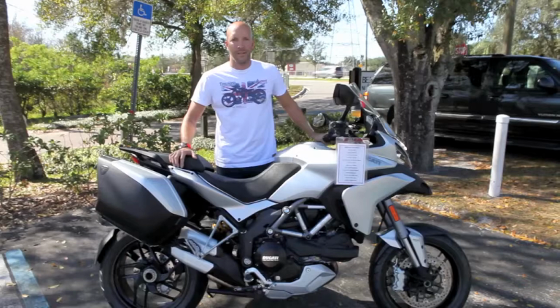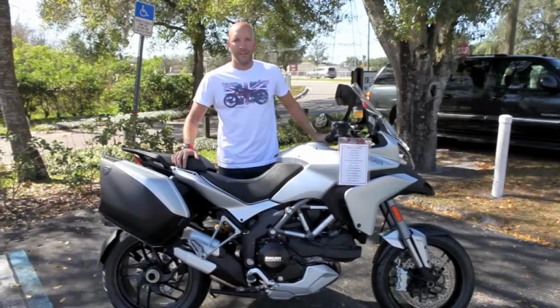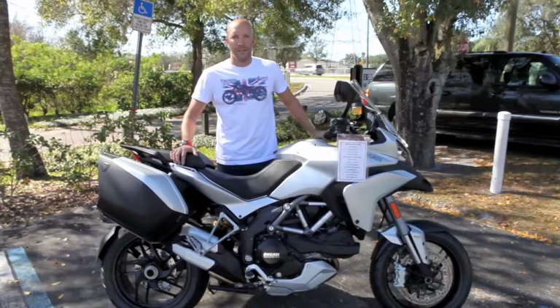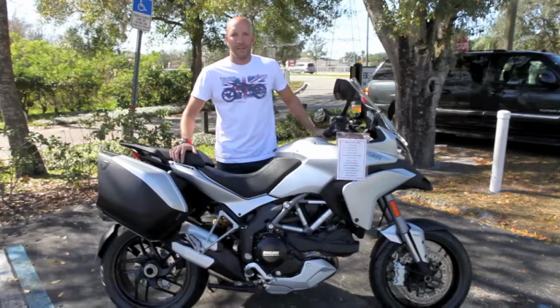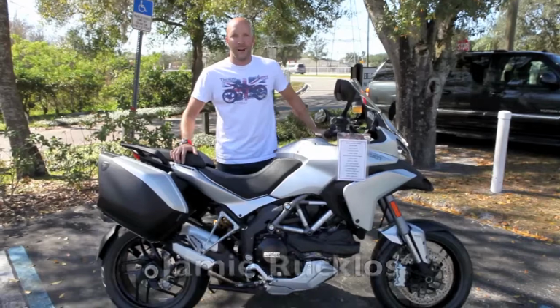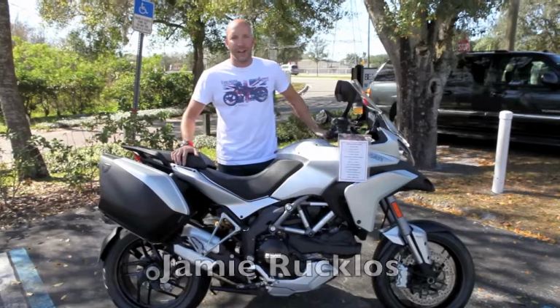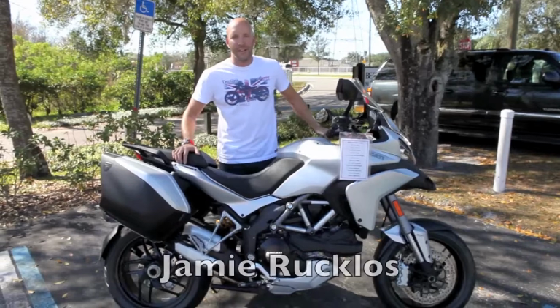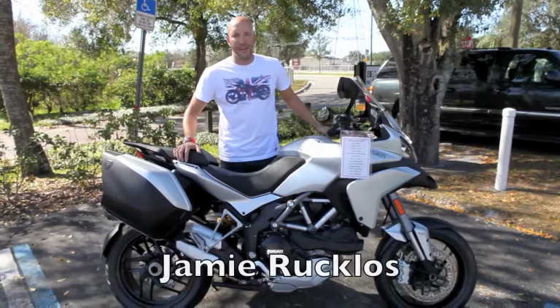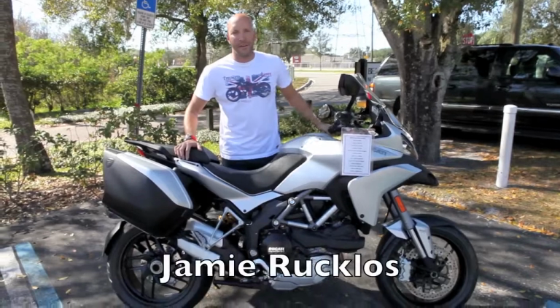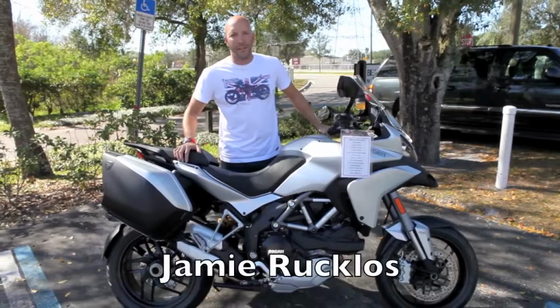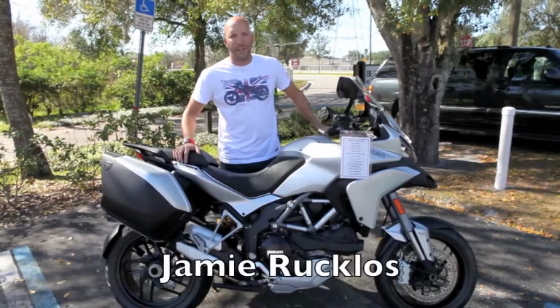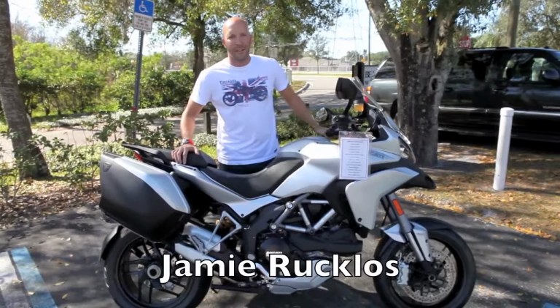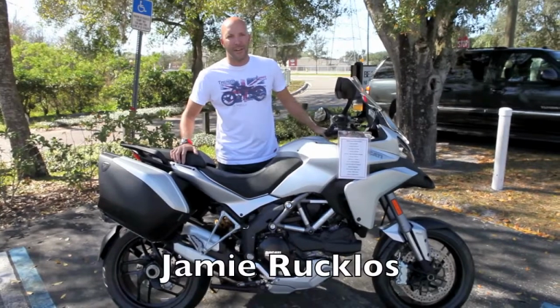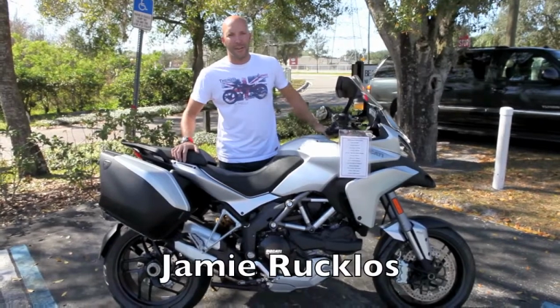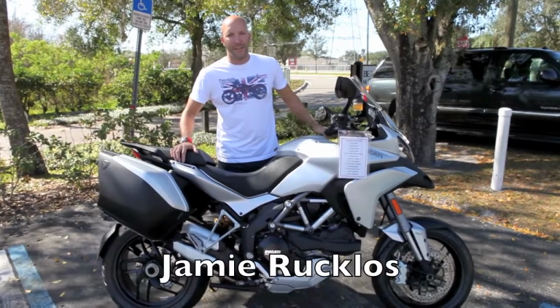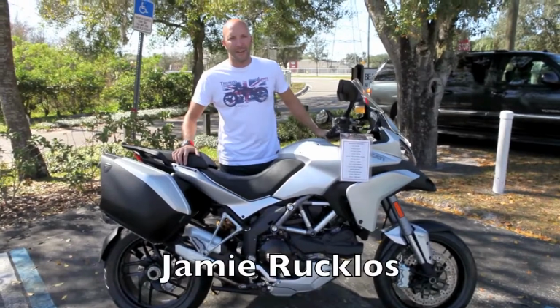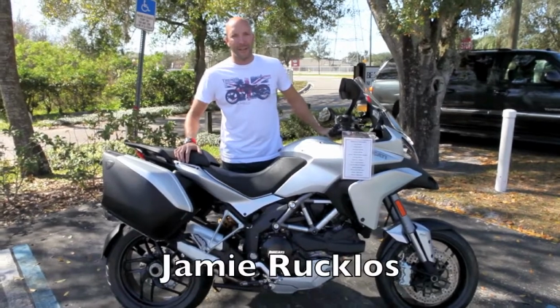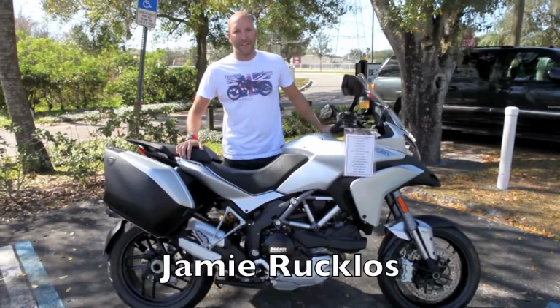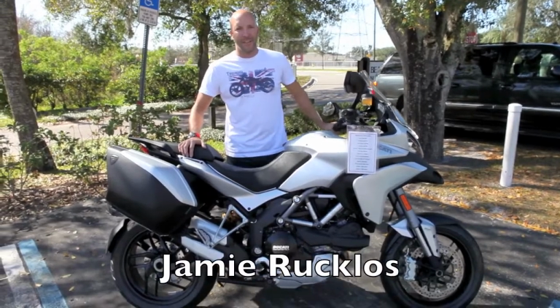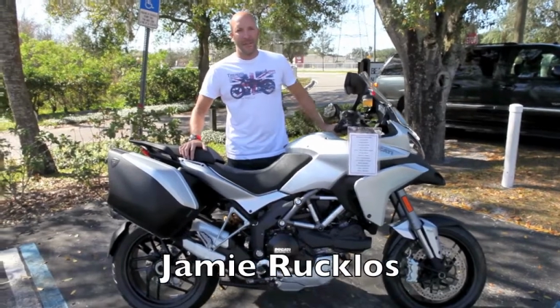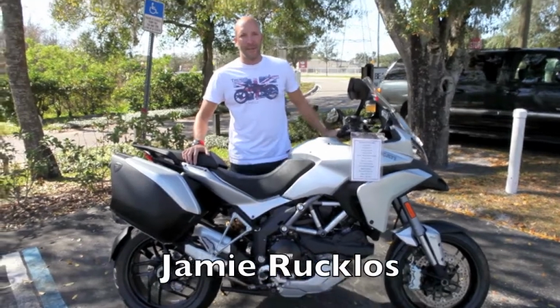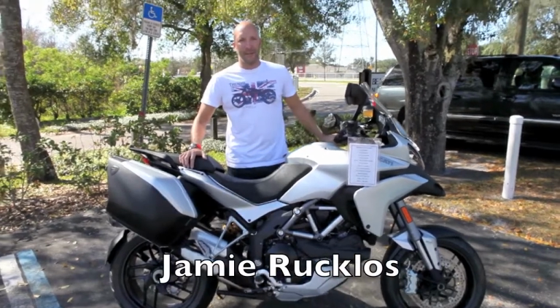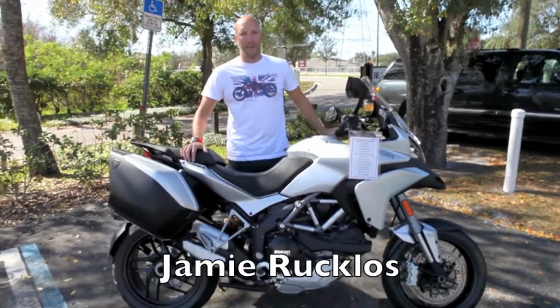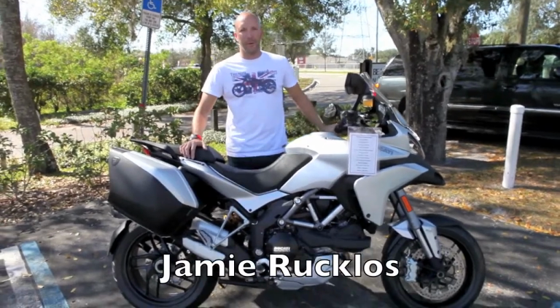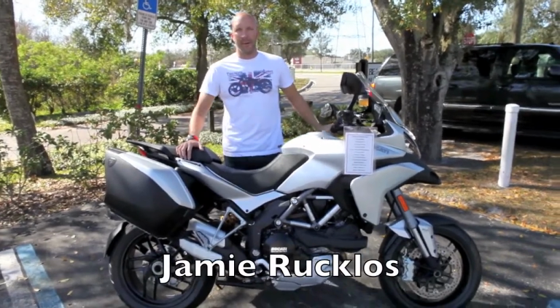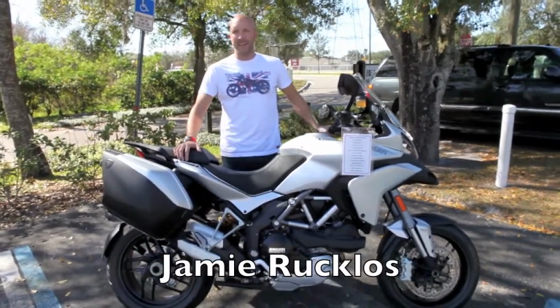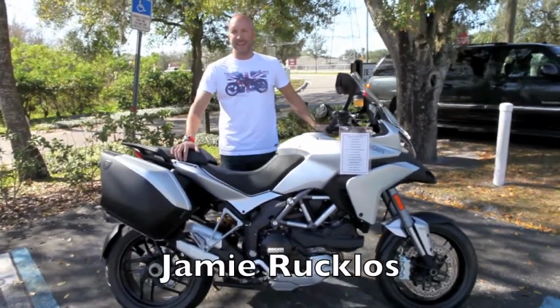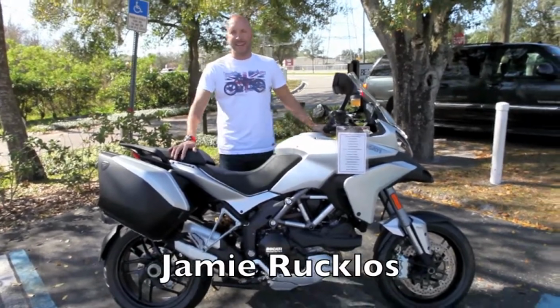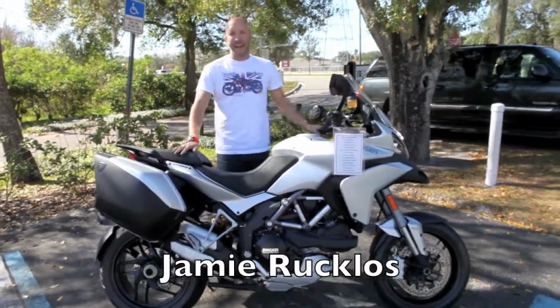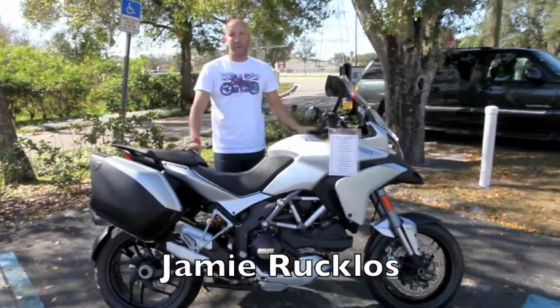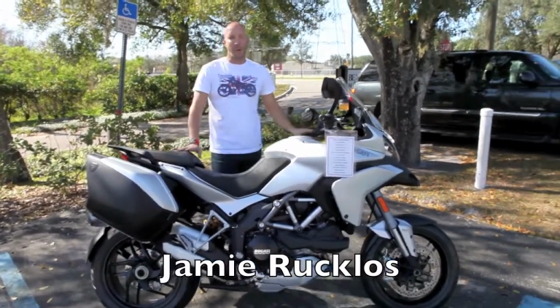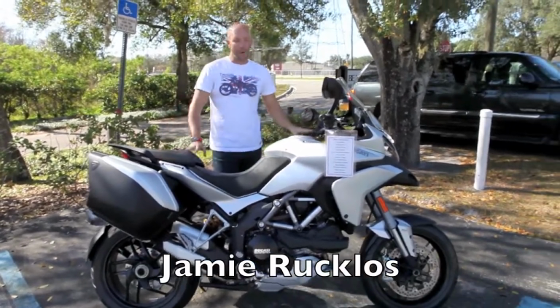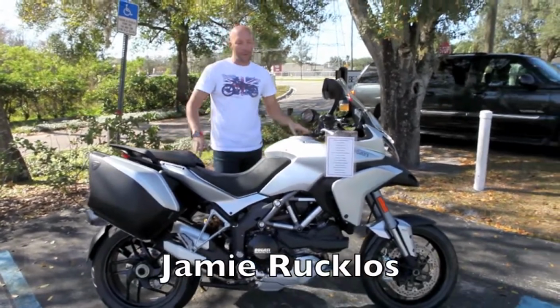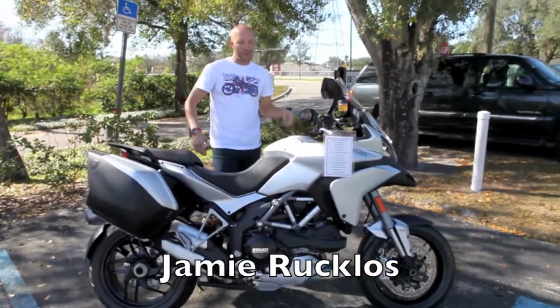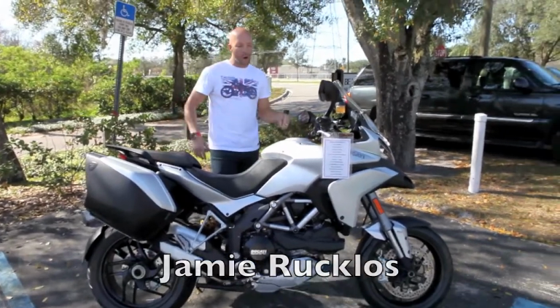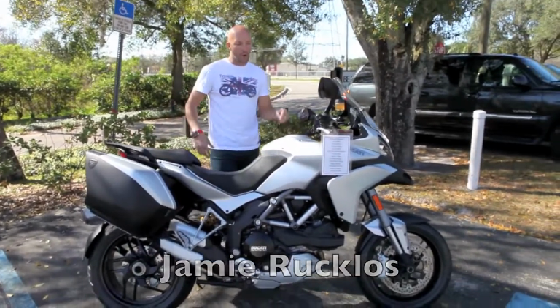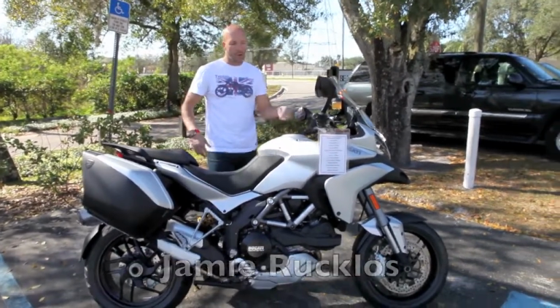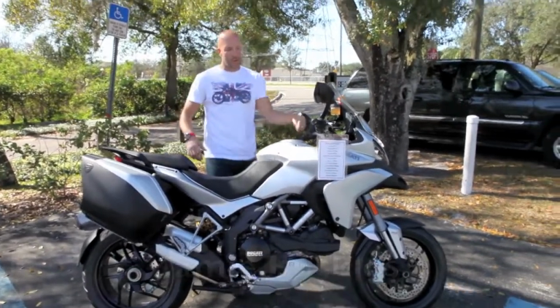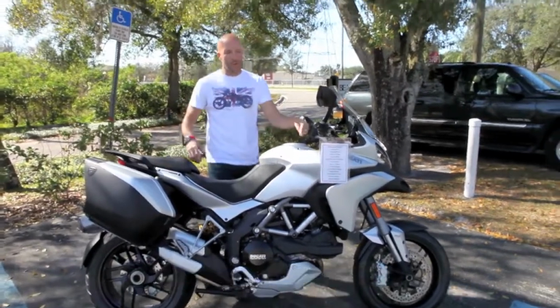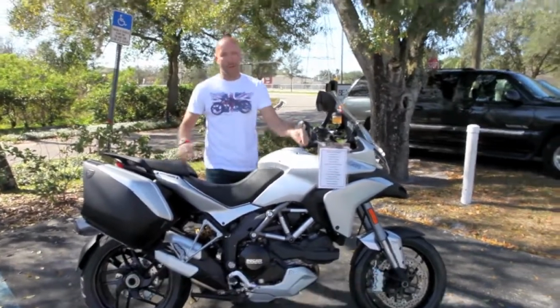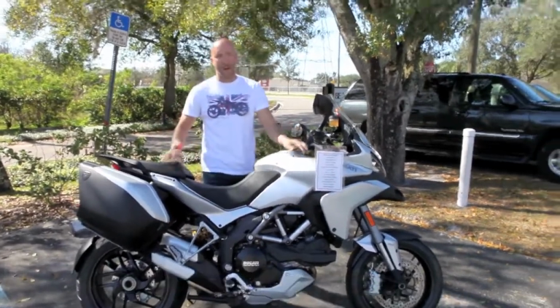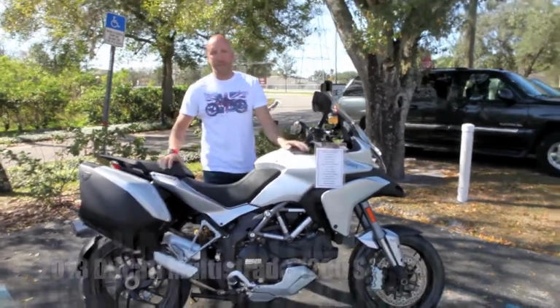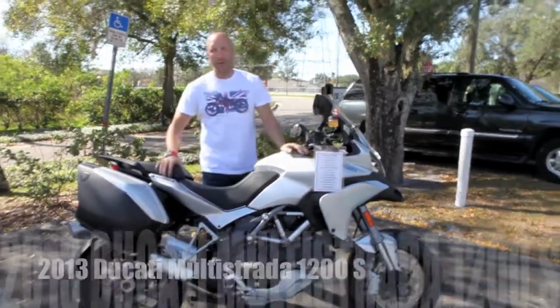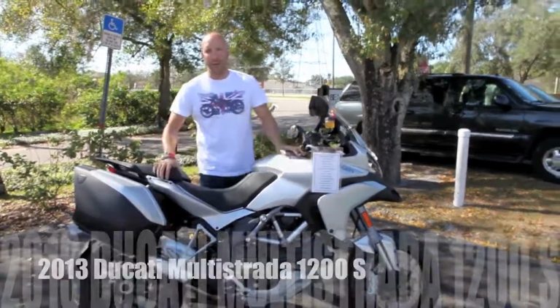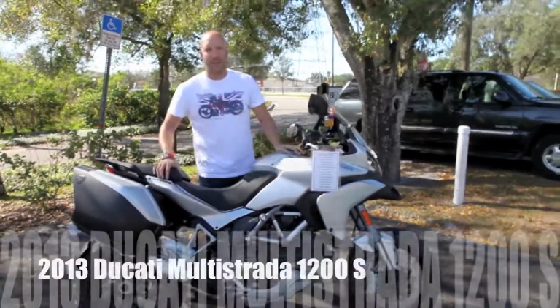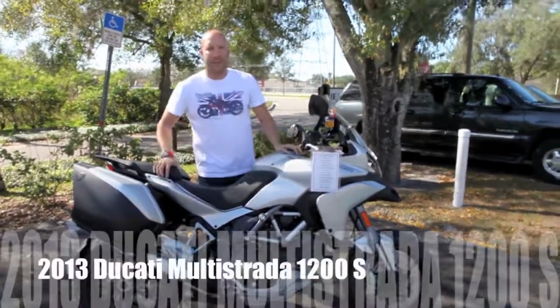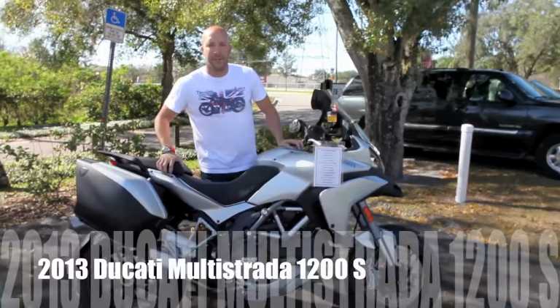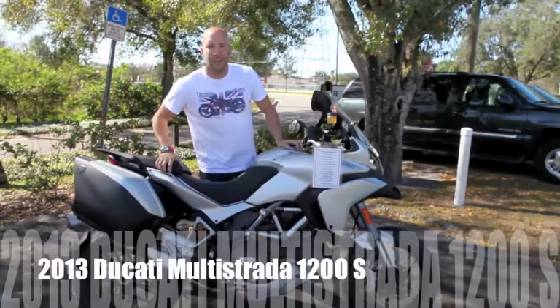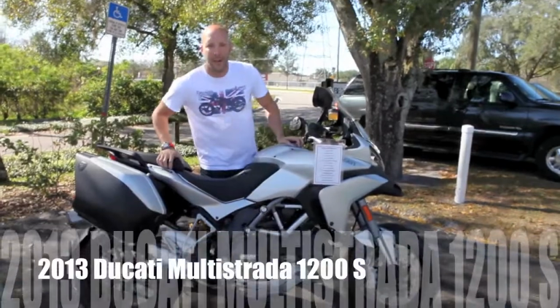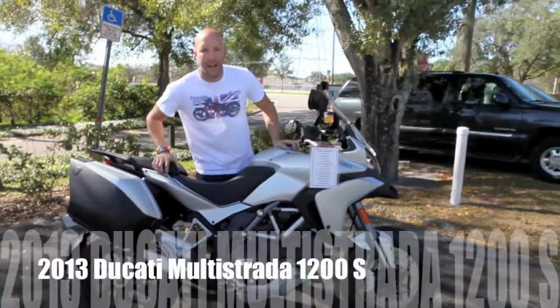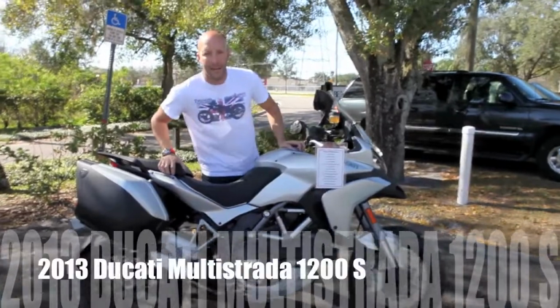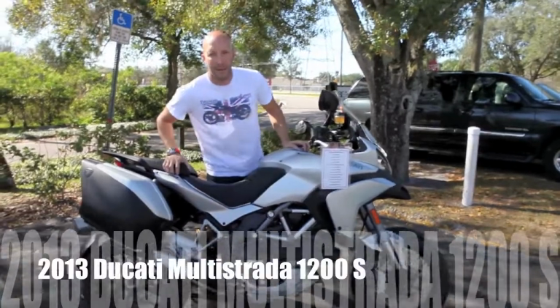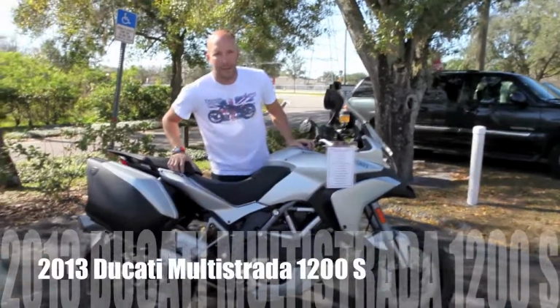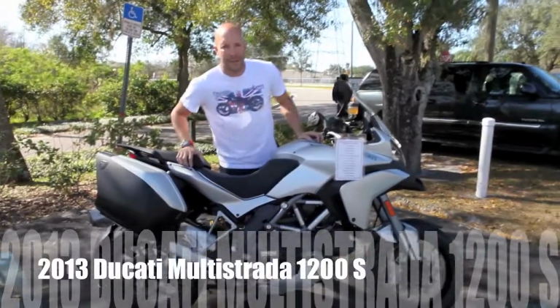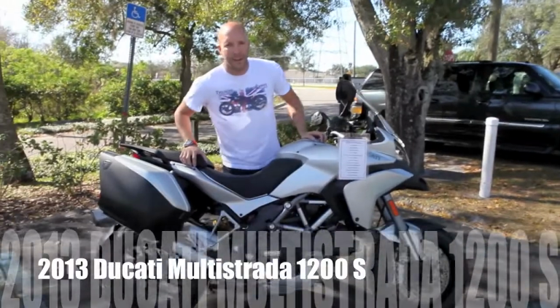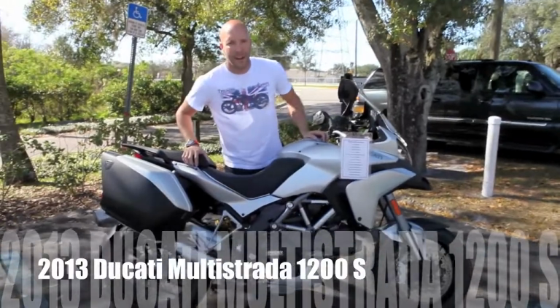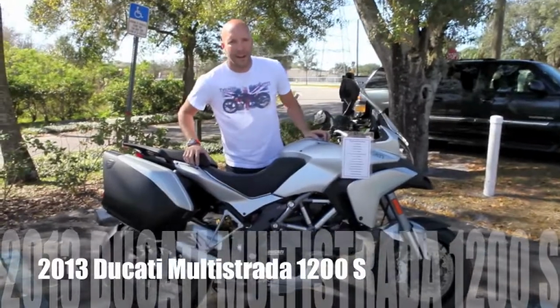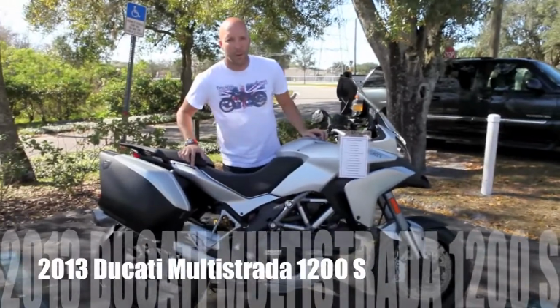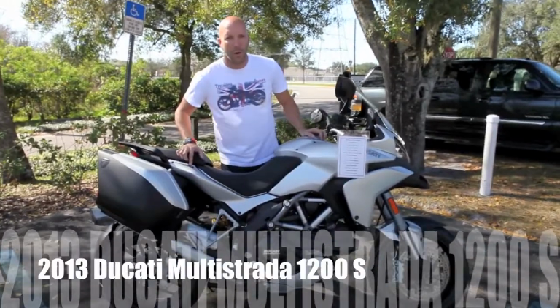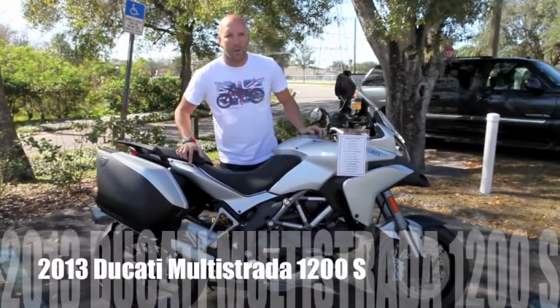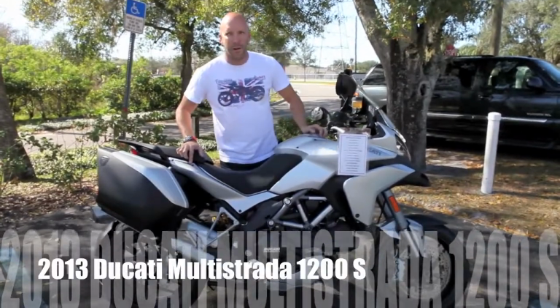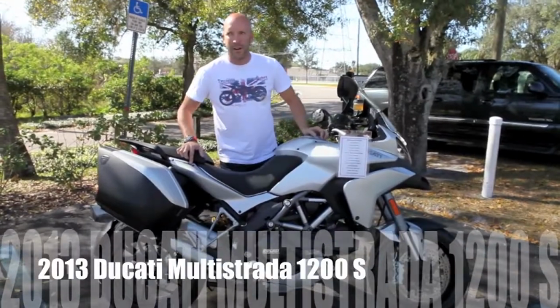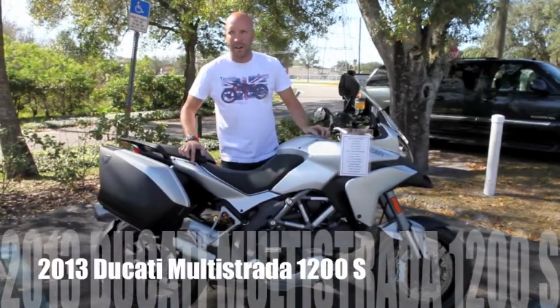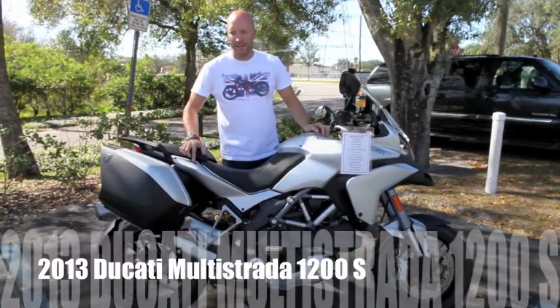Hi, Jimmy Ruckus here at Eurocycles in Tampa Bay, Florida. Today I'm going over the all-new 2013 Ducati Multistrada 1200S.